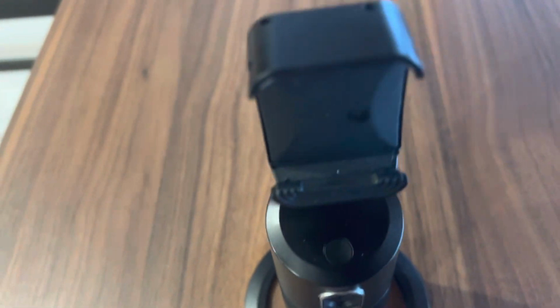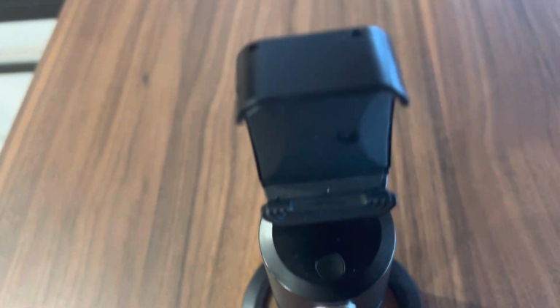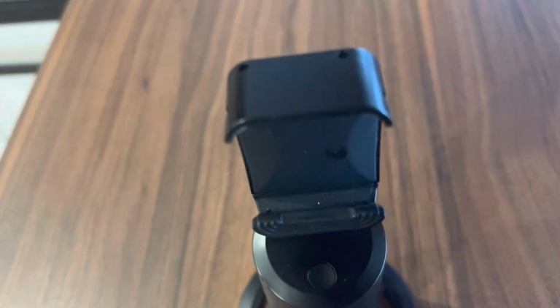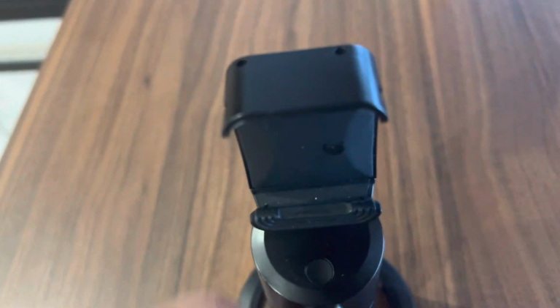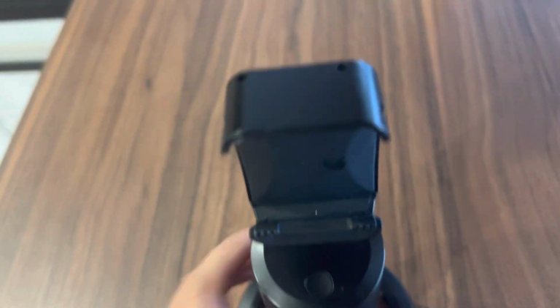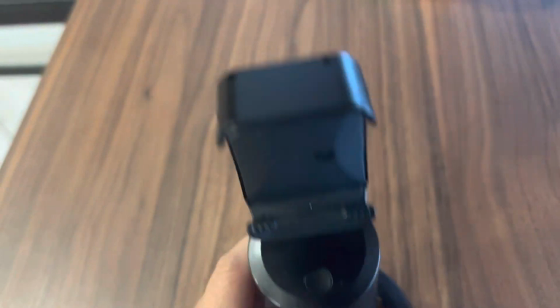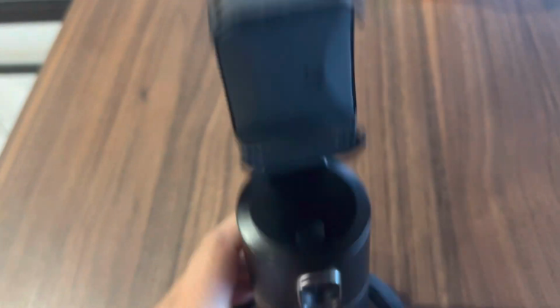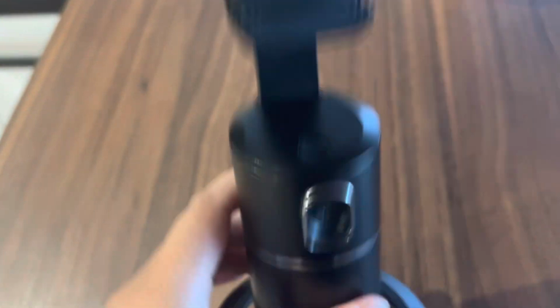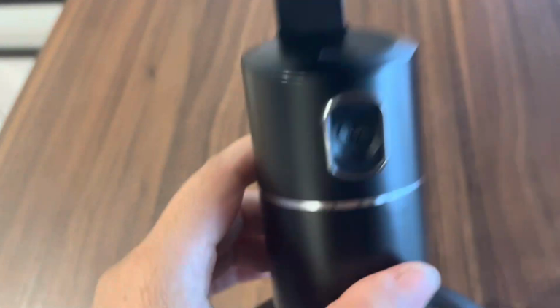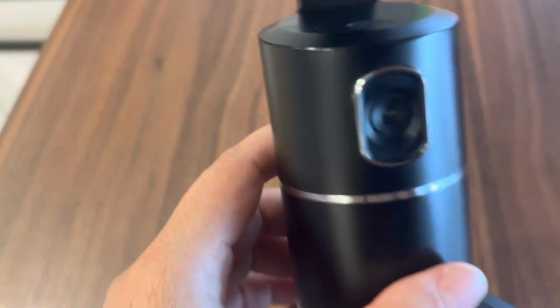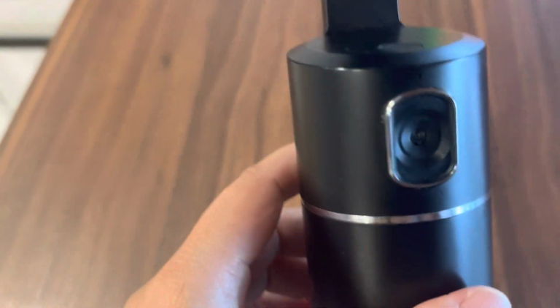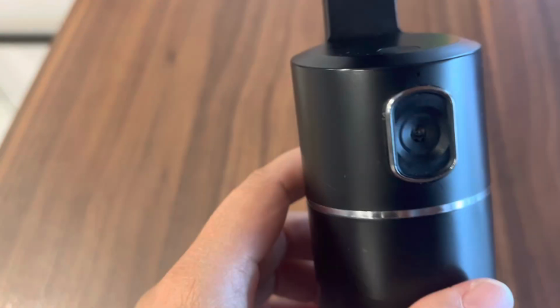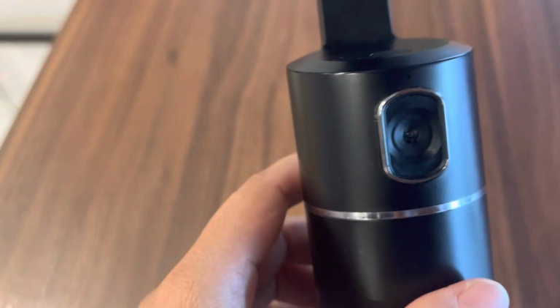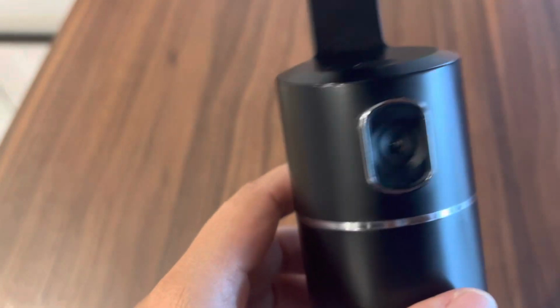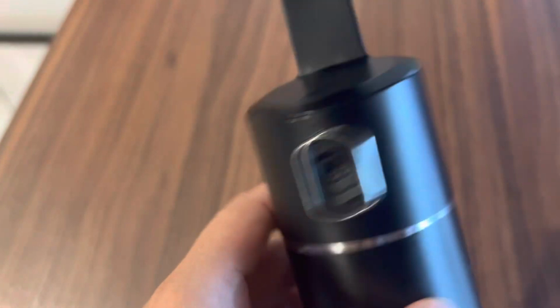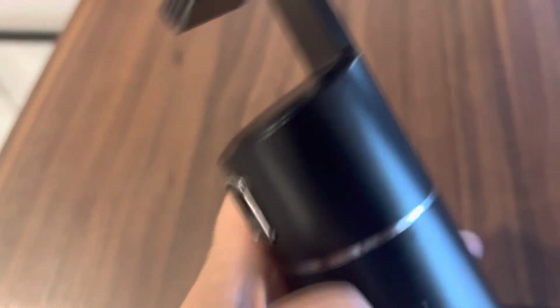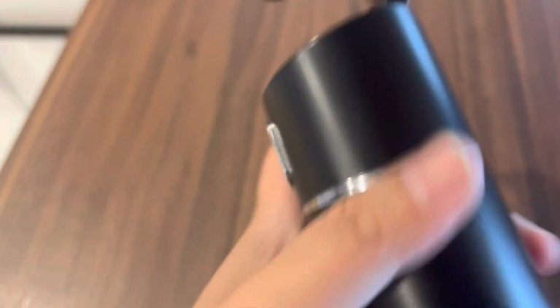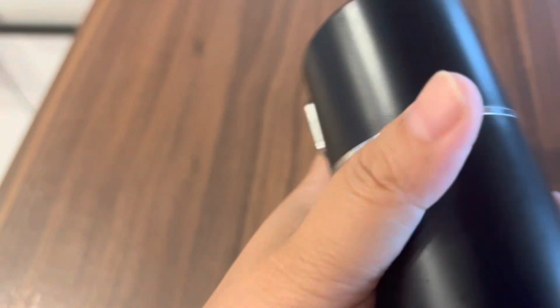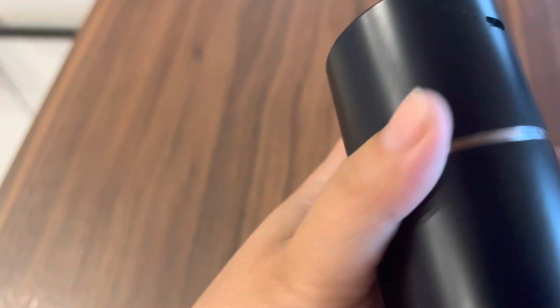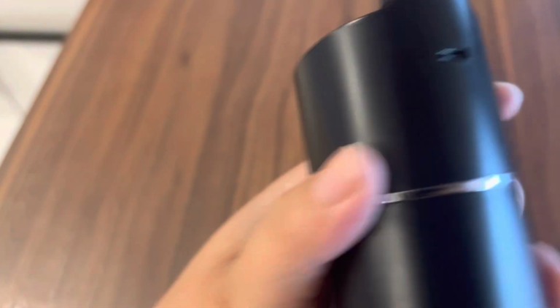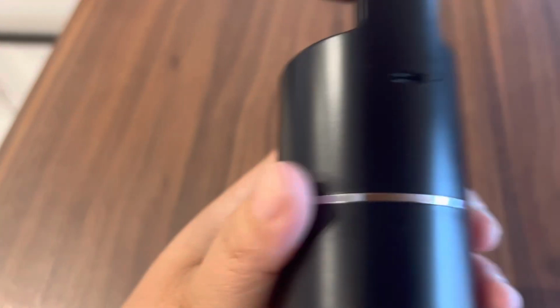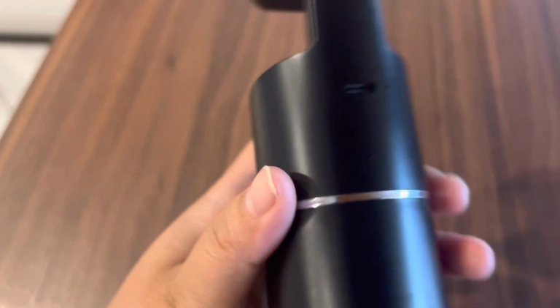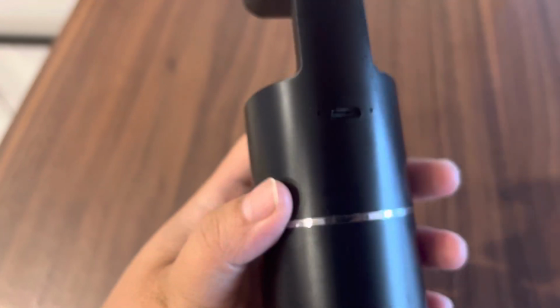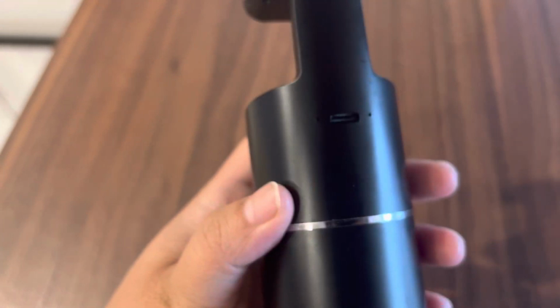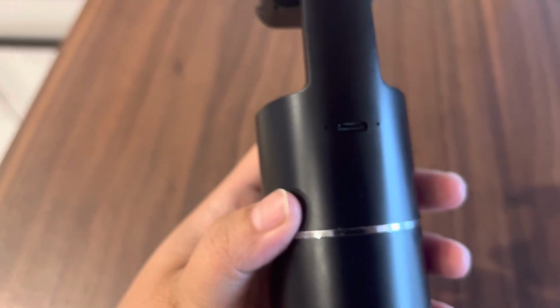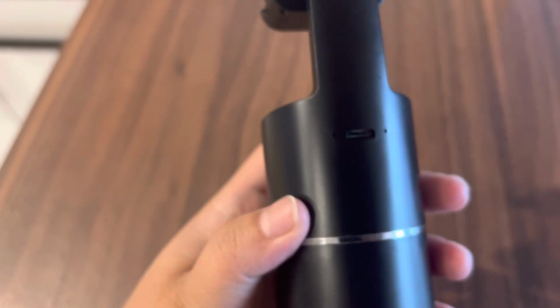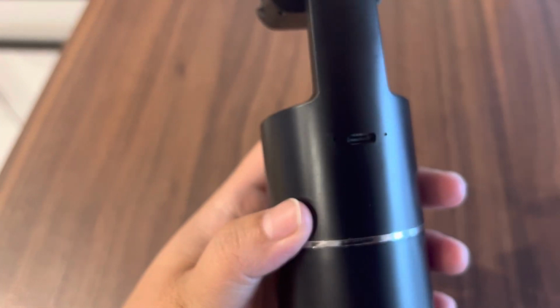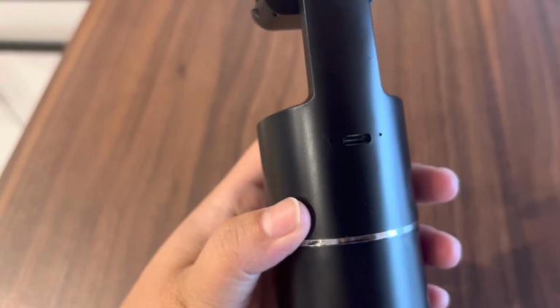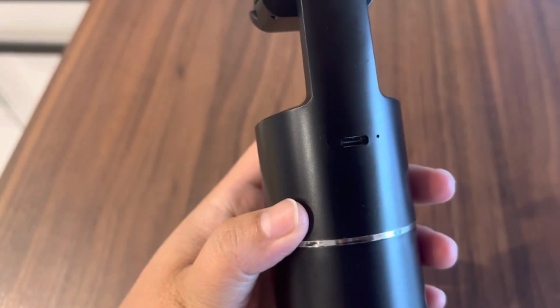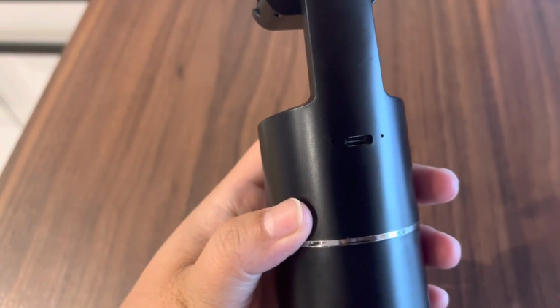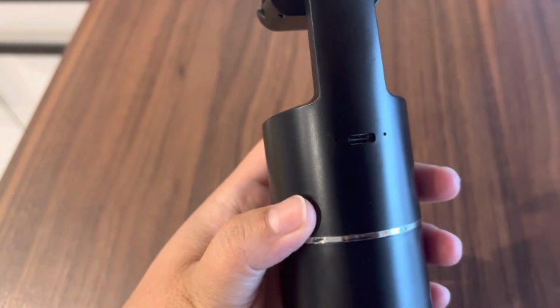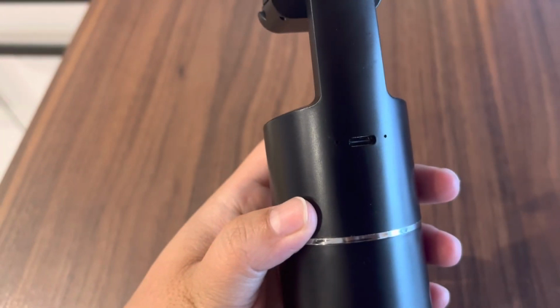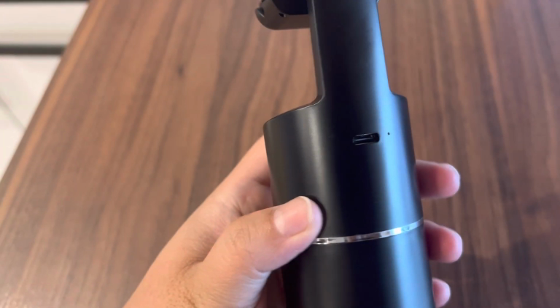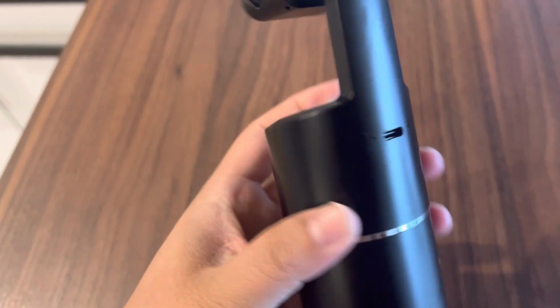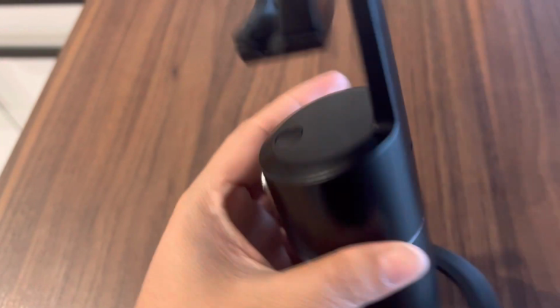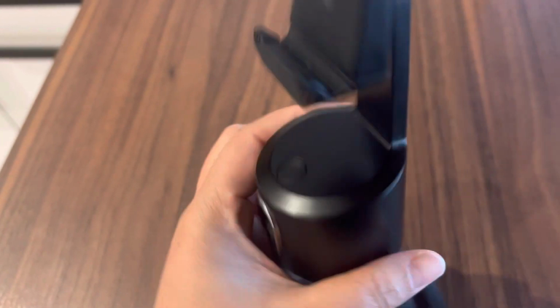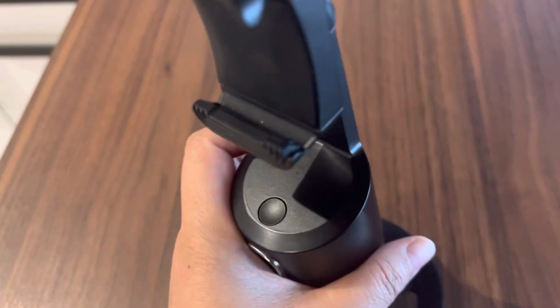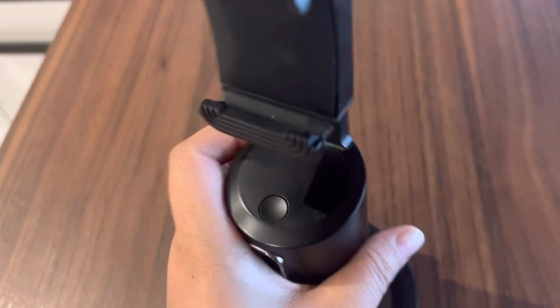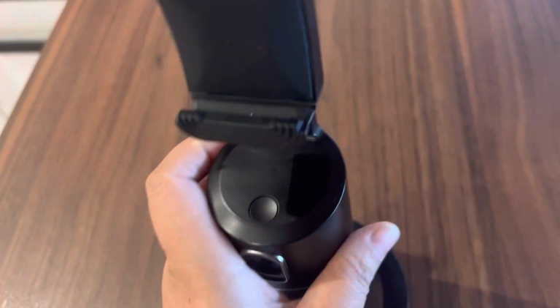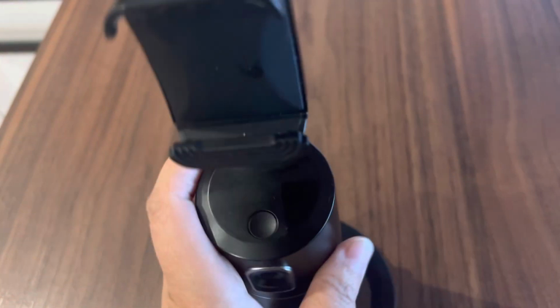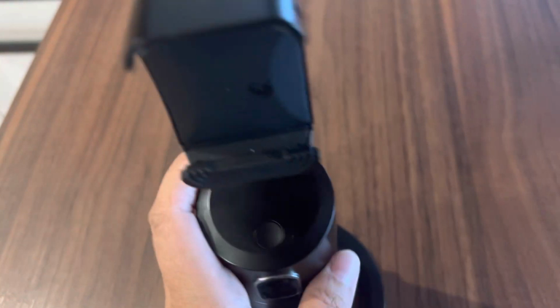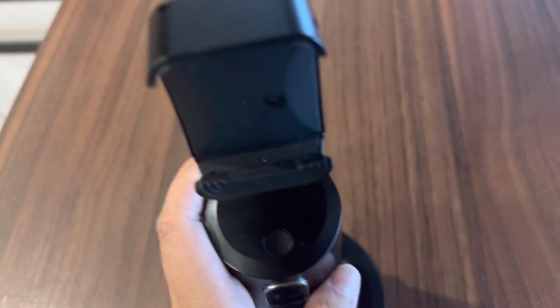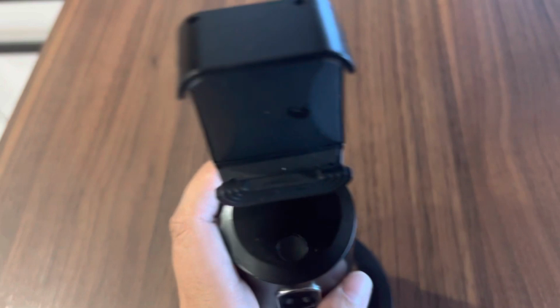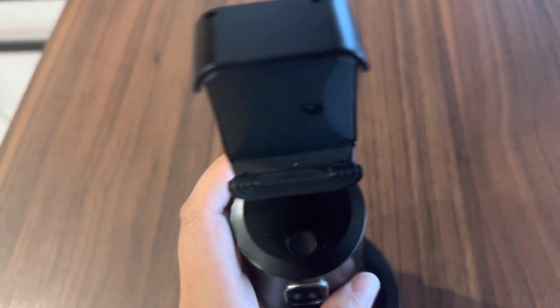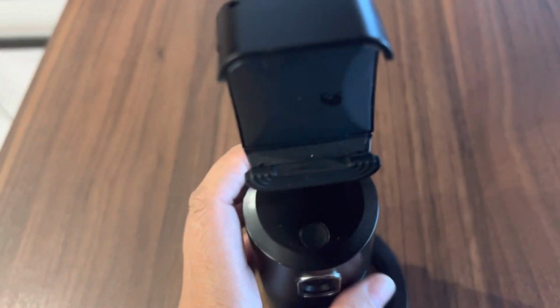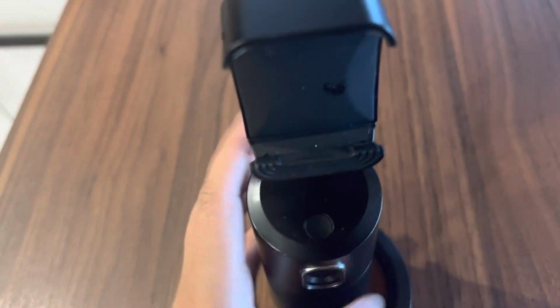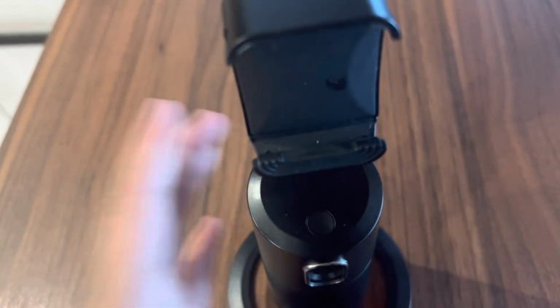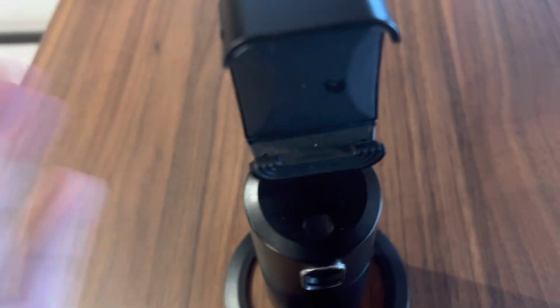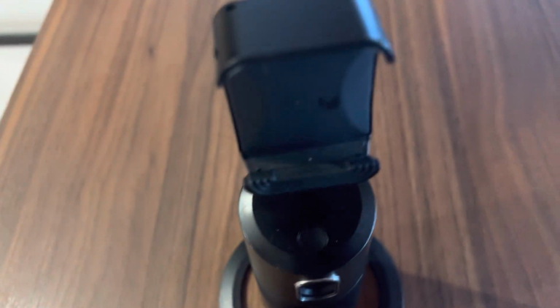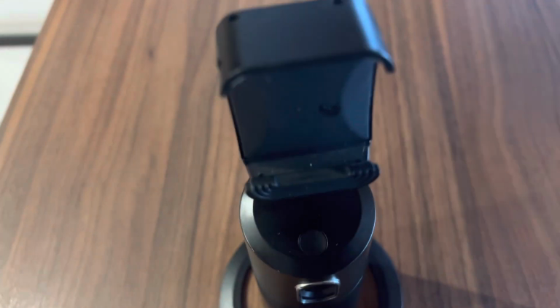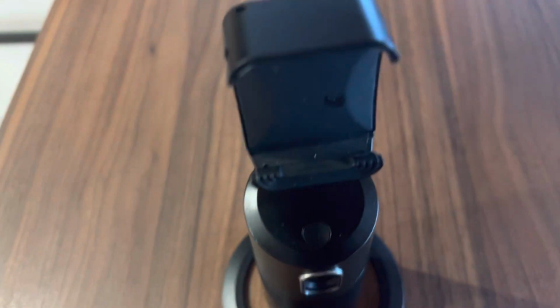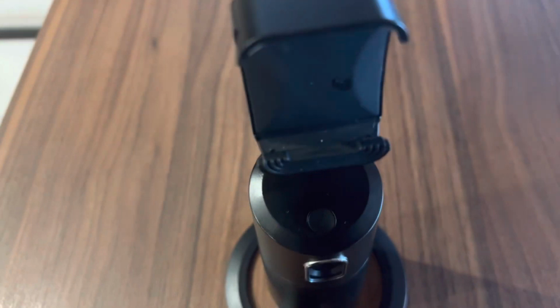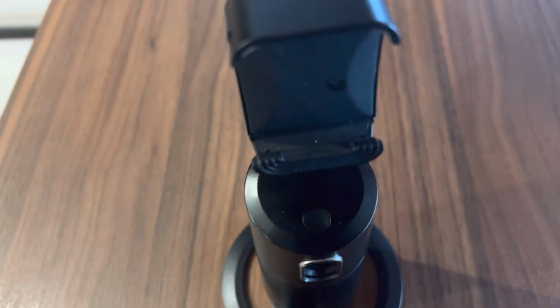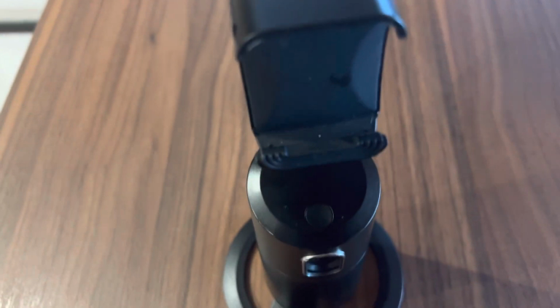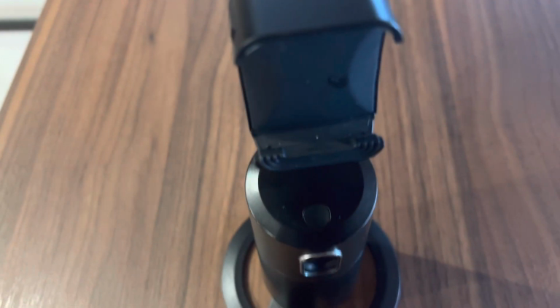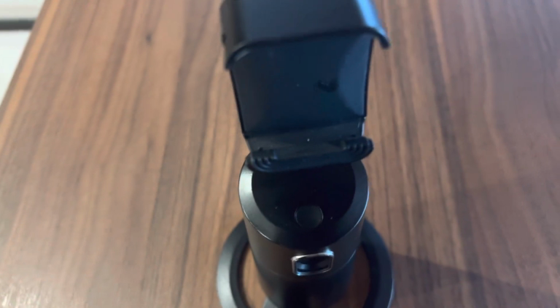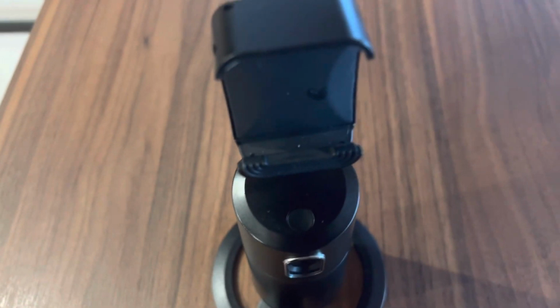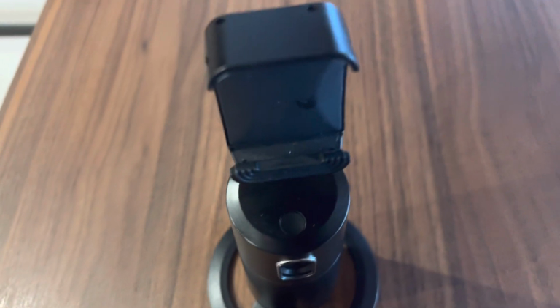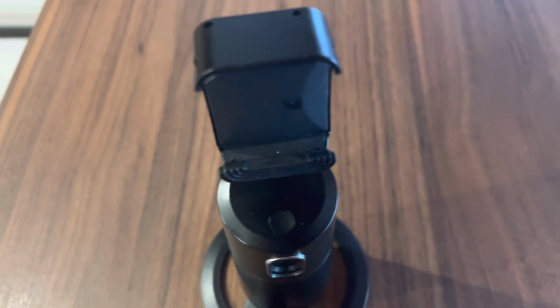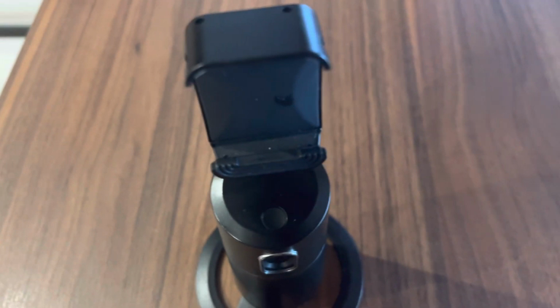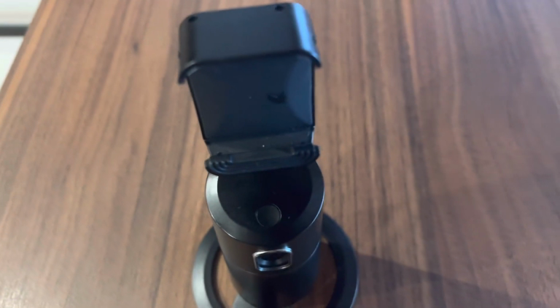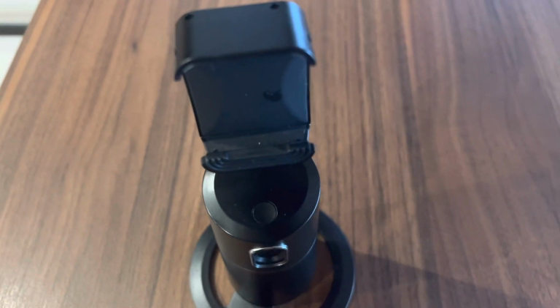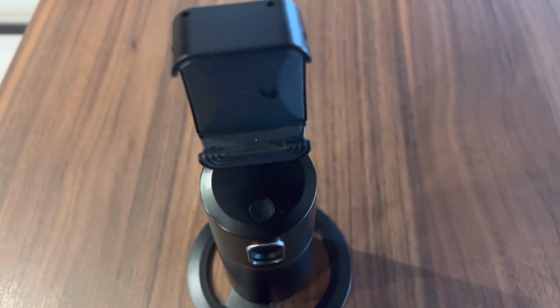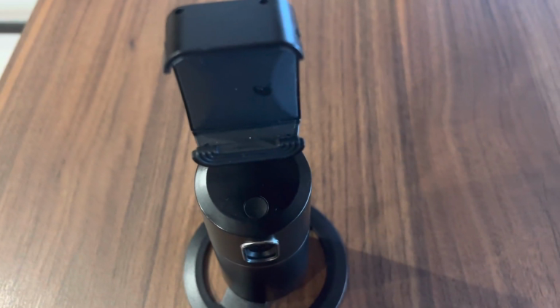Thank you guys. This is the camera and it has a charger at the back. Thank you guys for watching and see you on my next video.